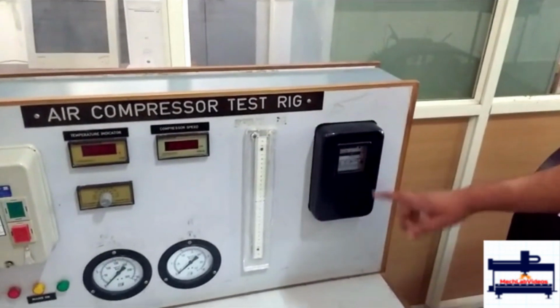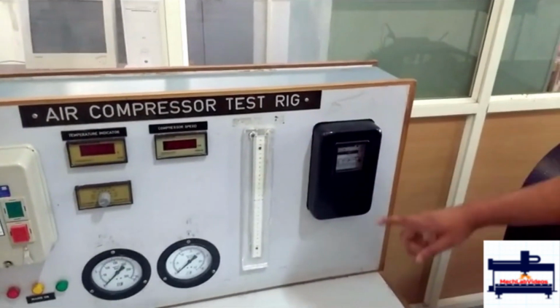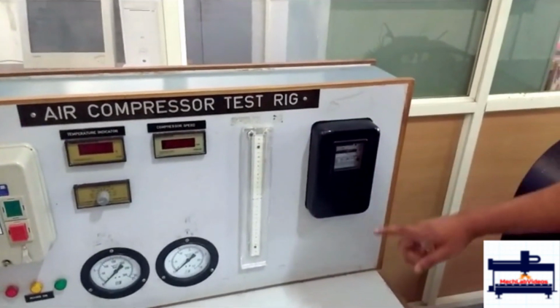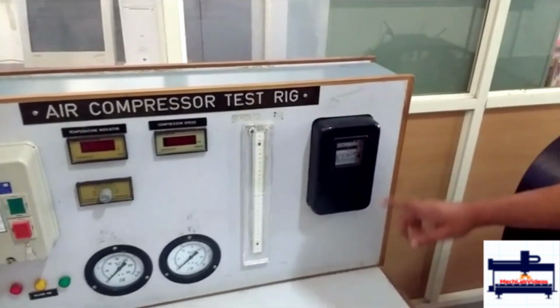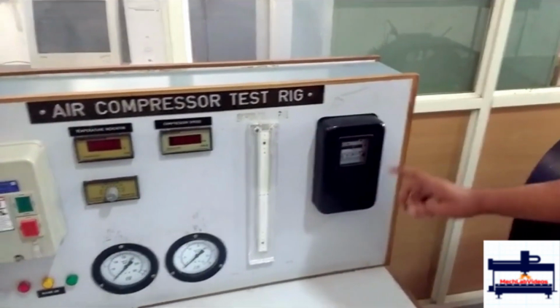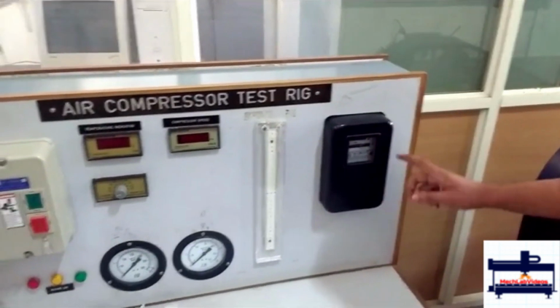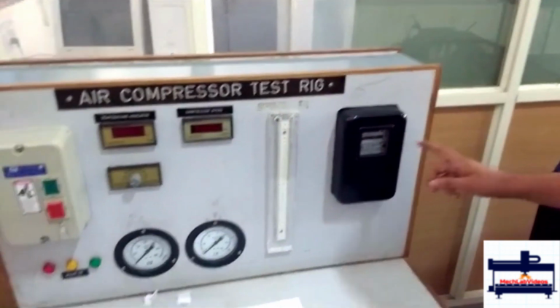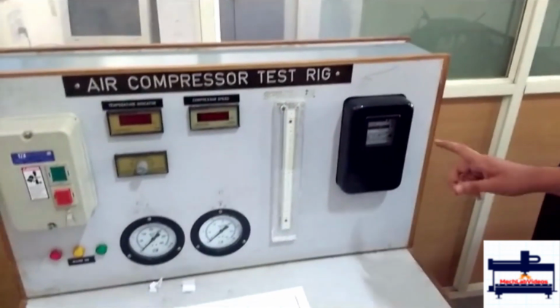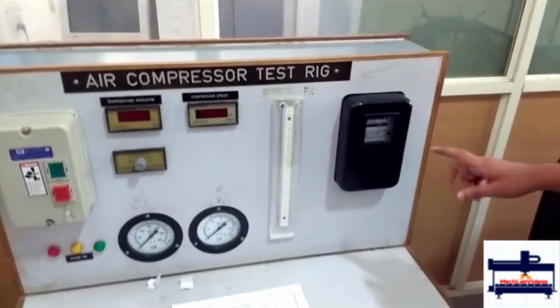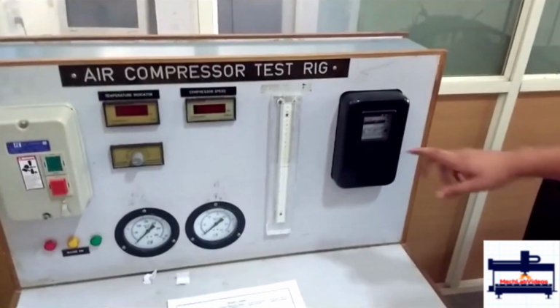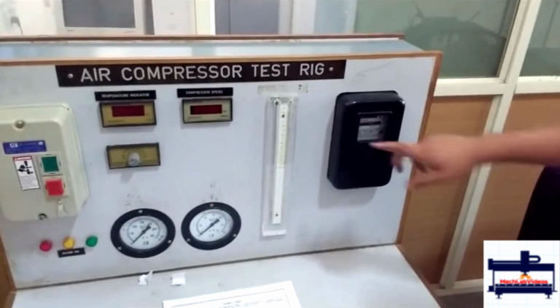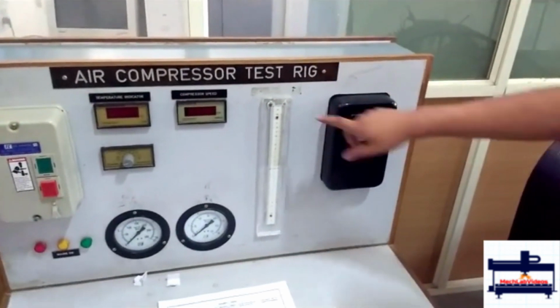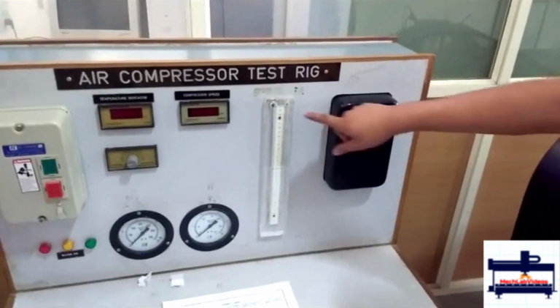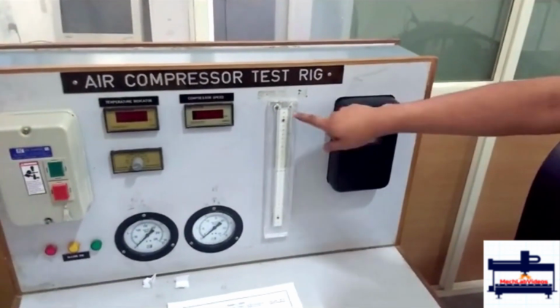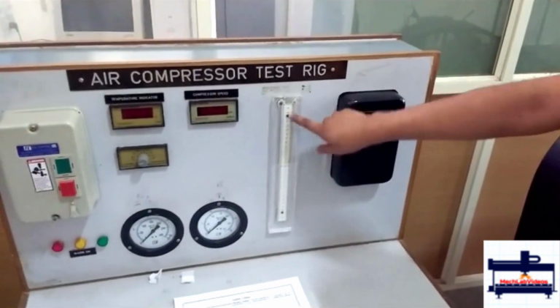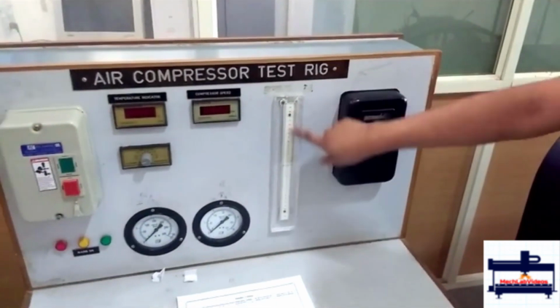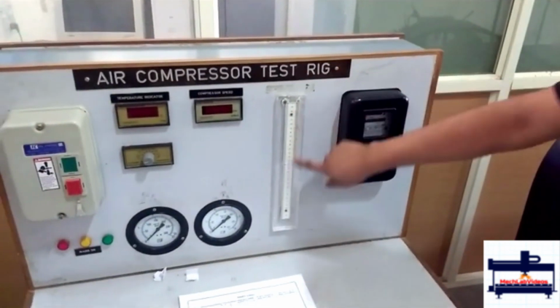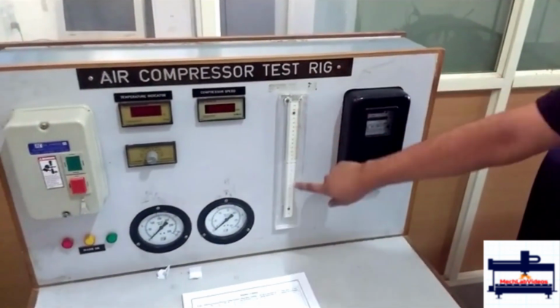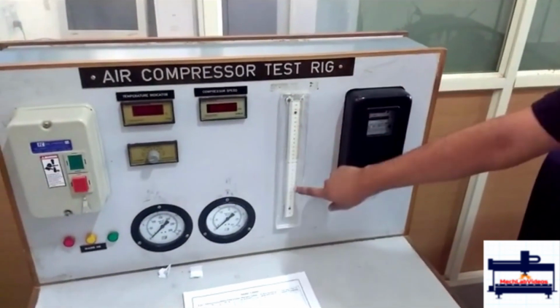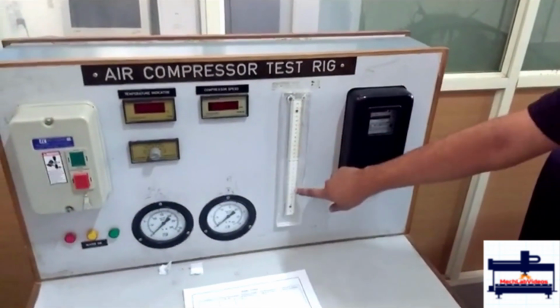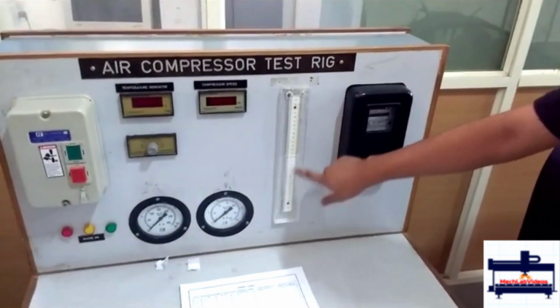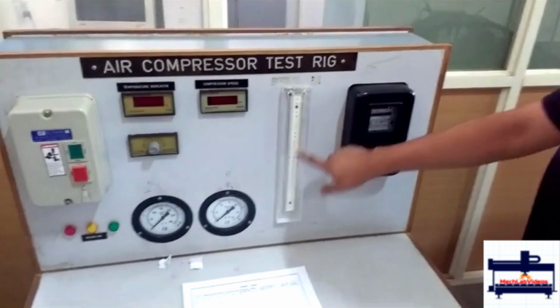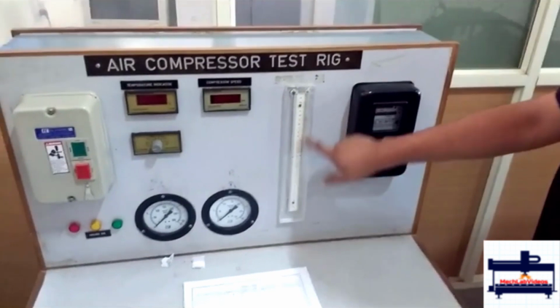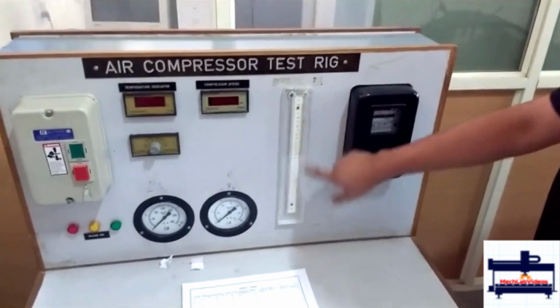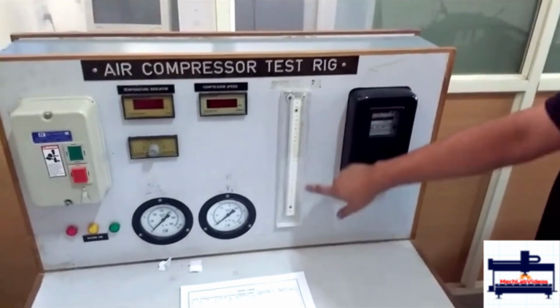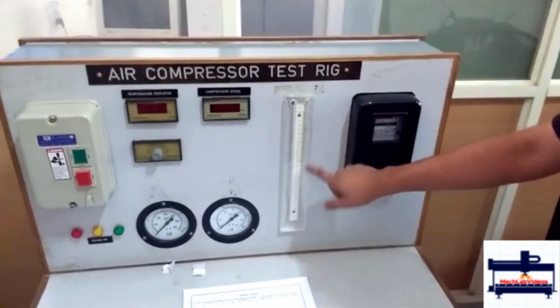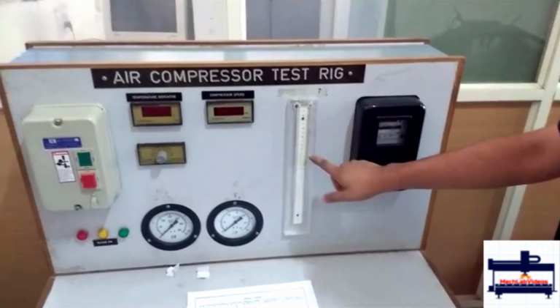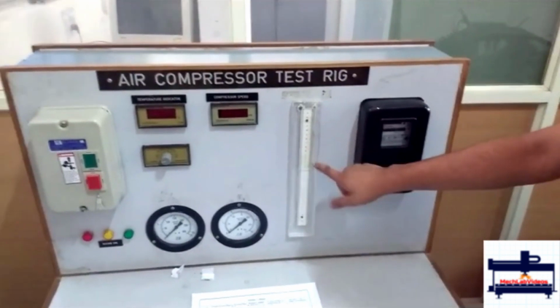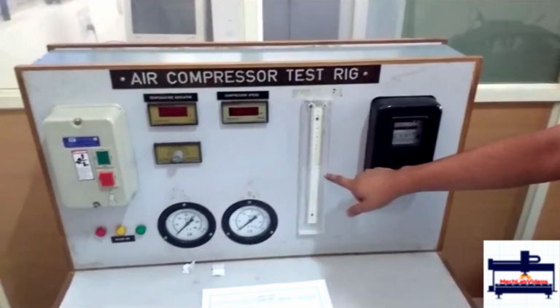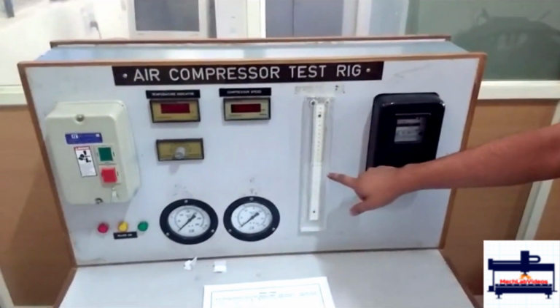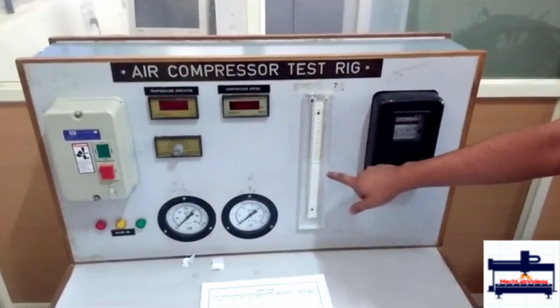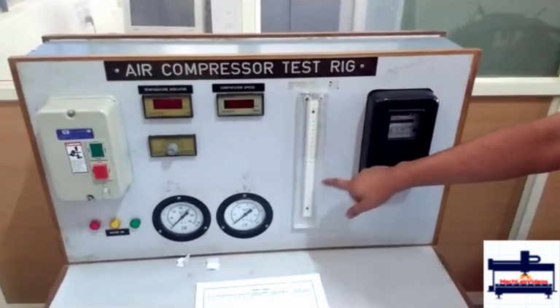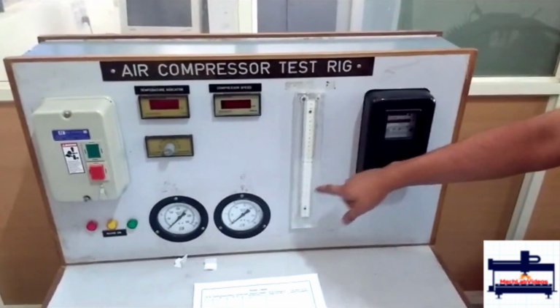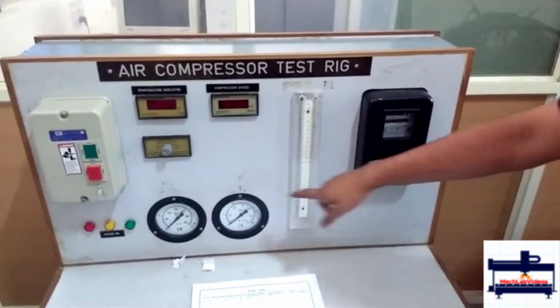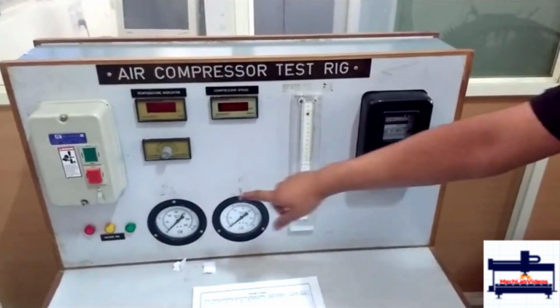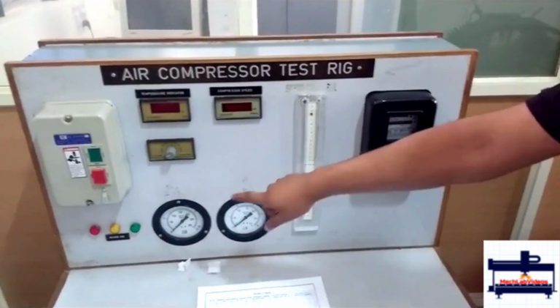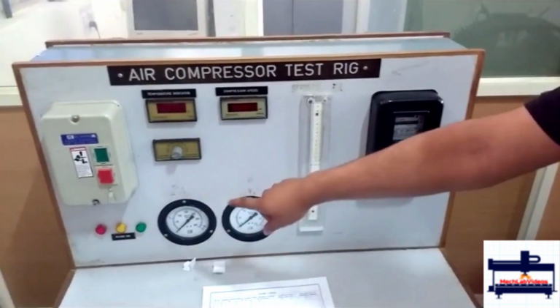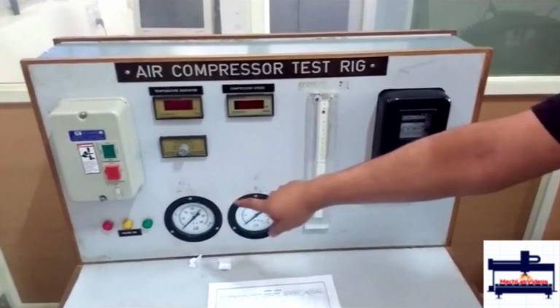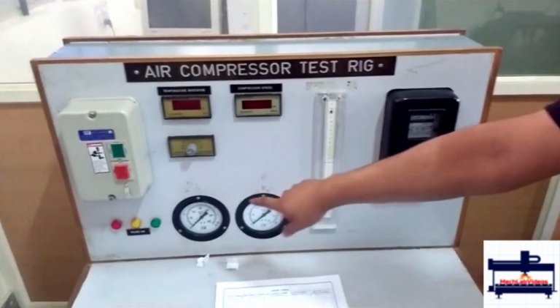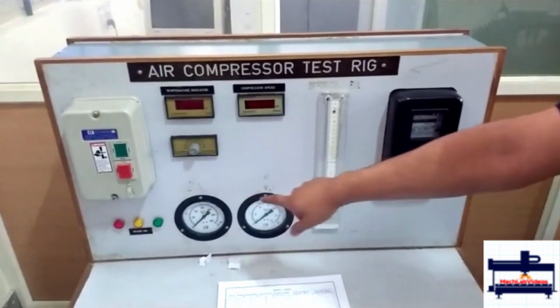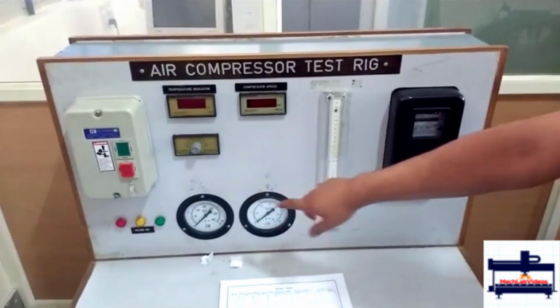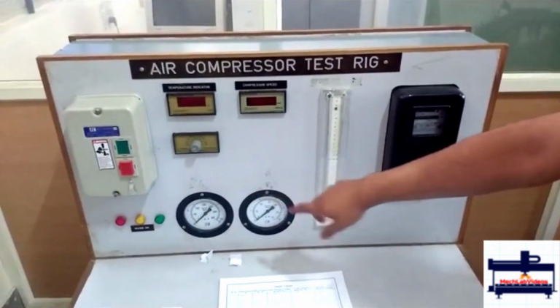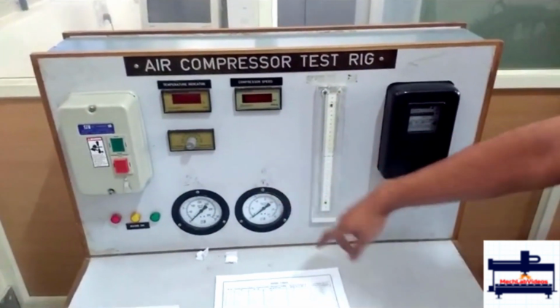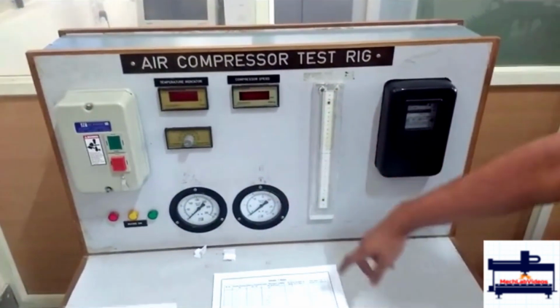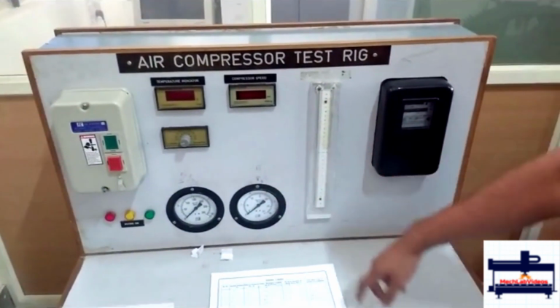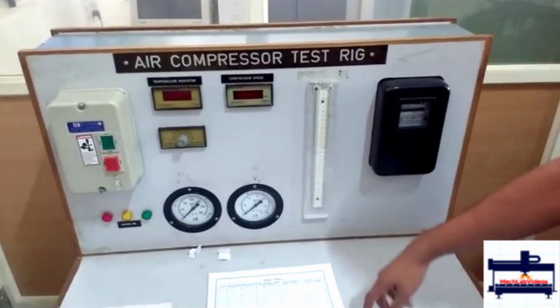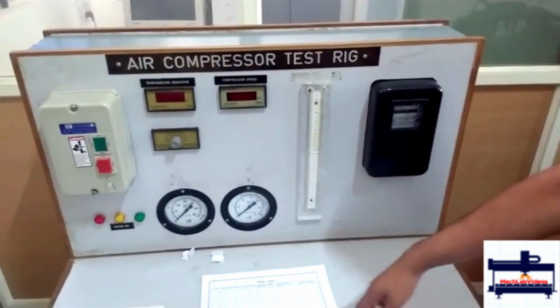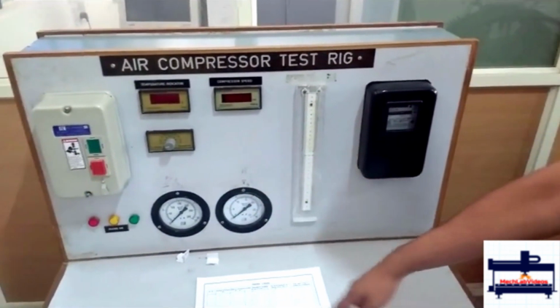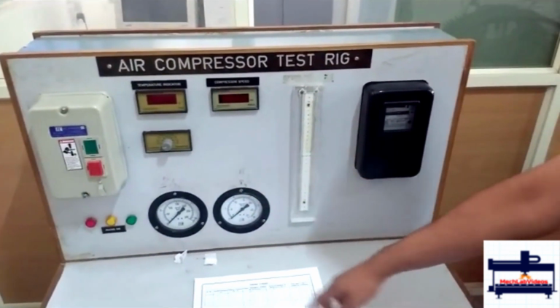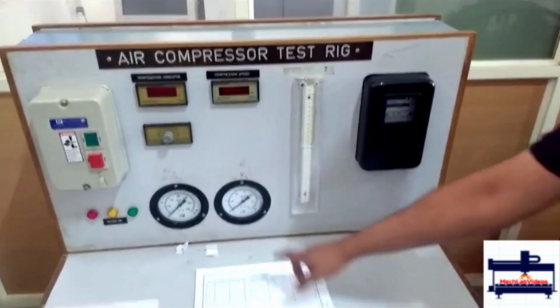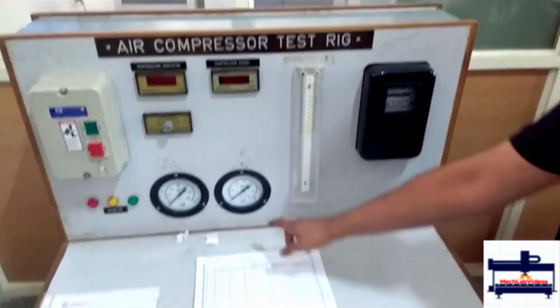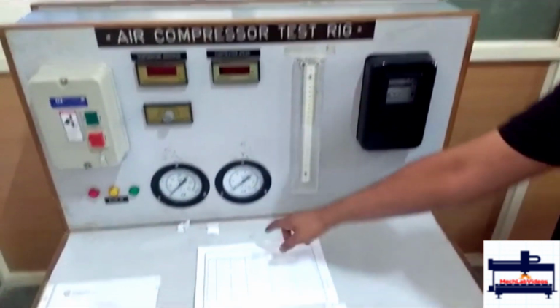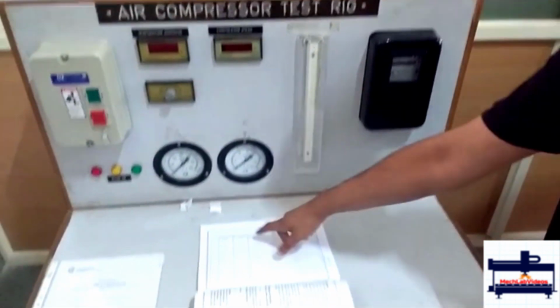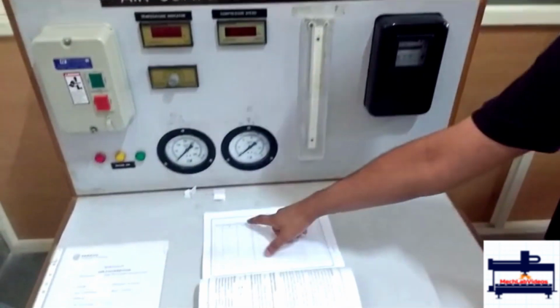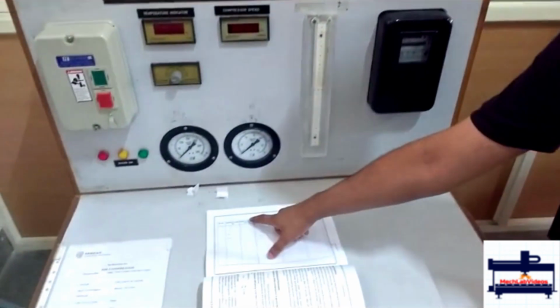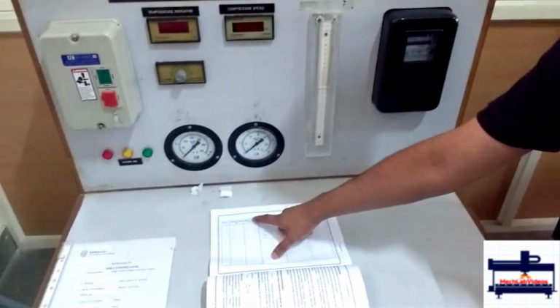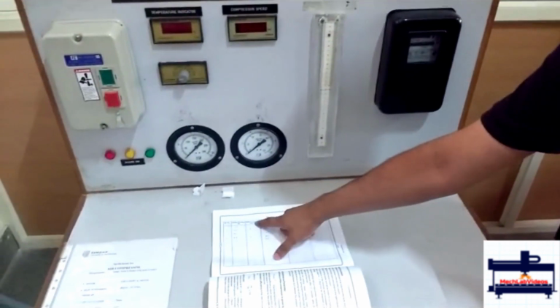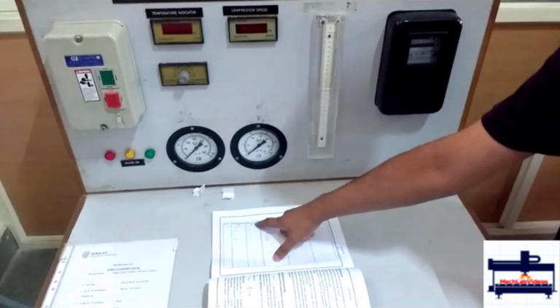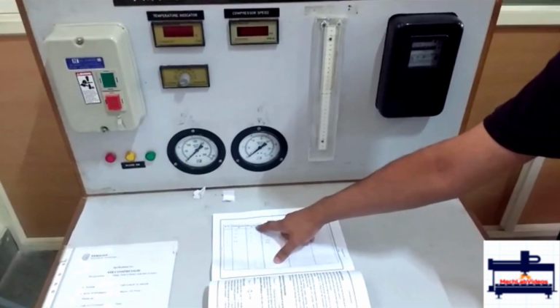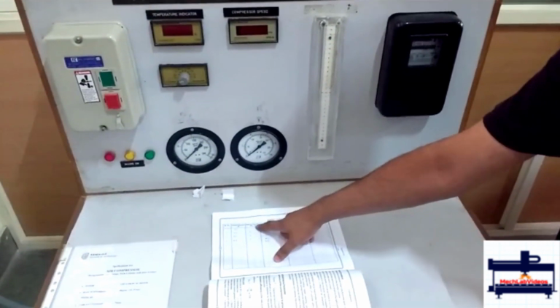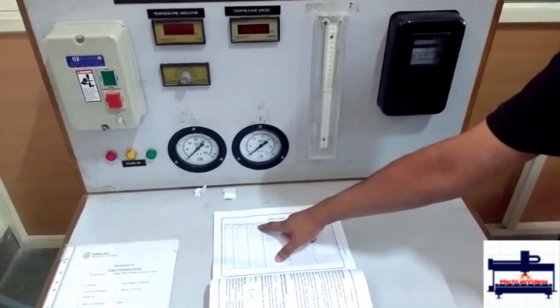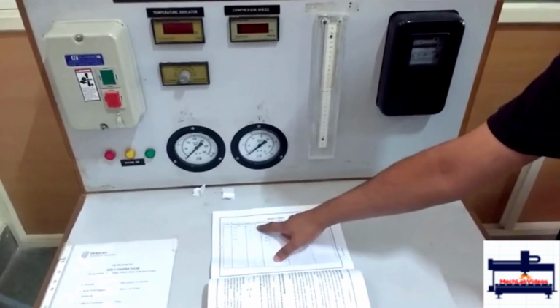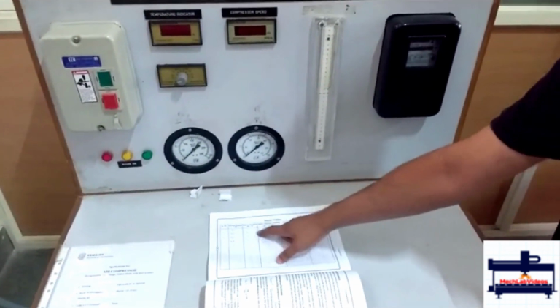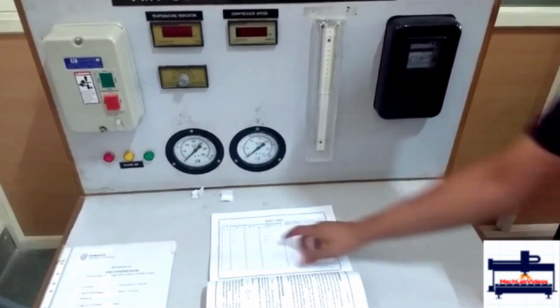Then you take down the value of the orifice meter and the outlet pressure, which is the delivery pressure gauge.